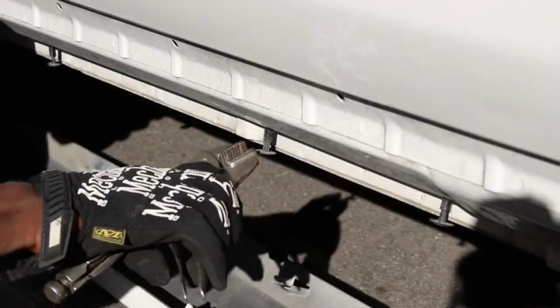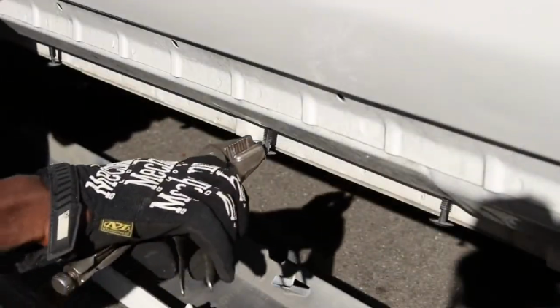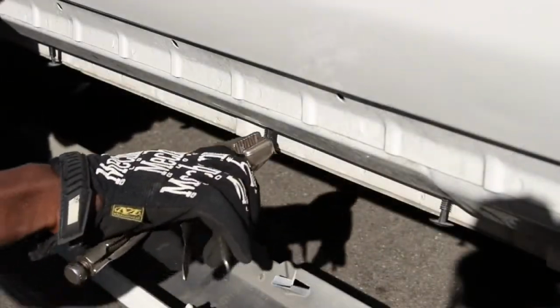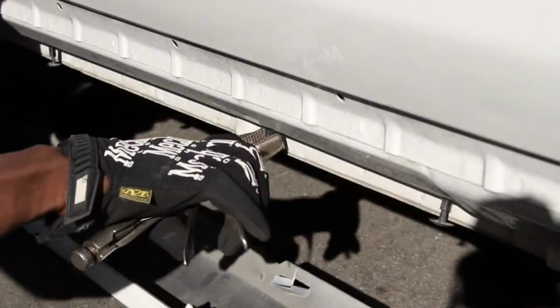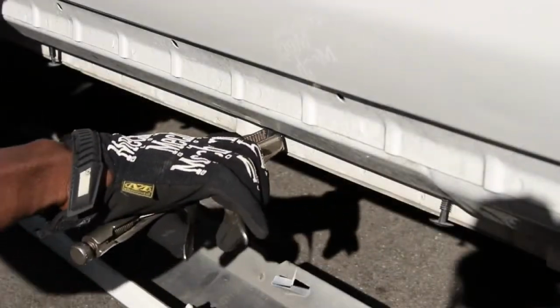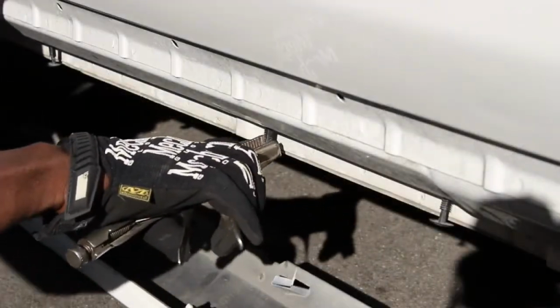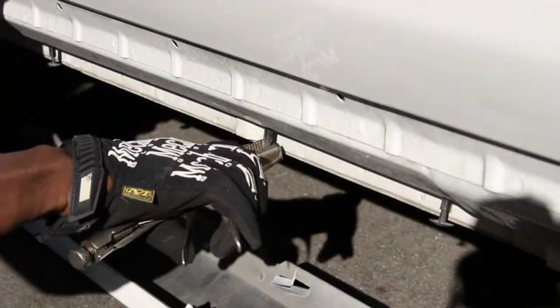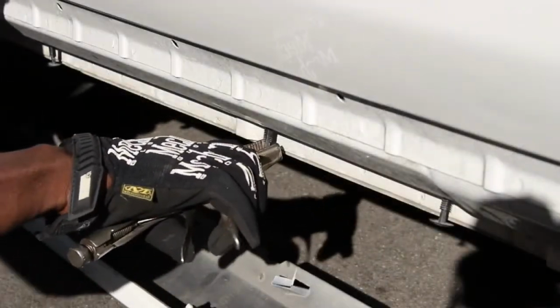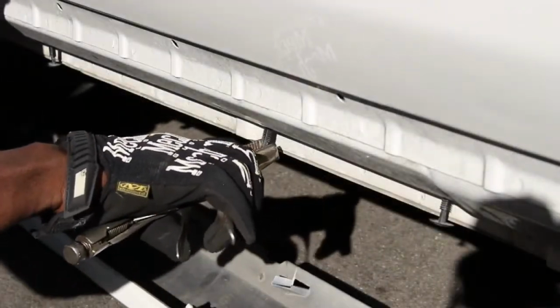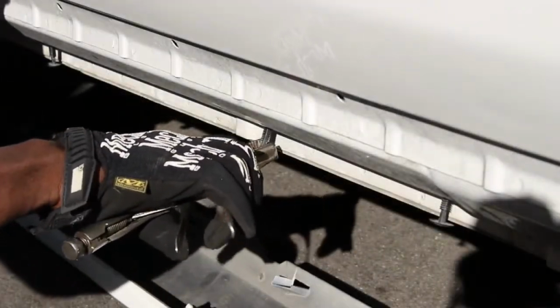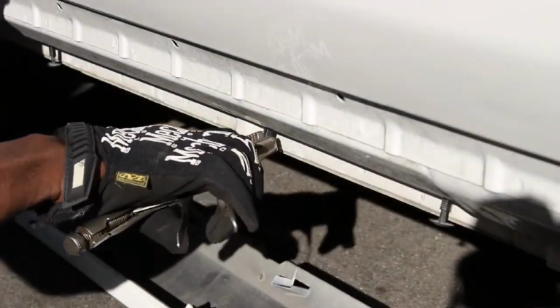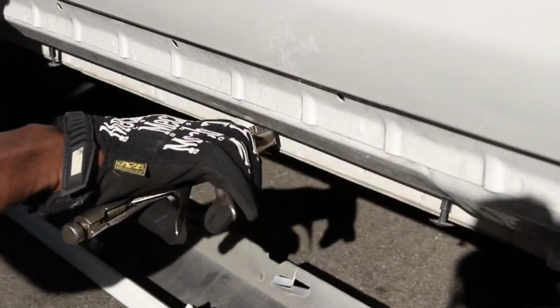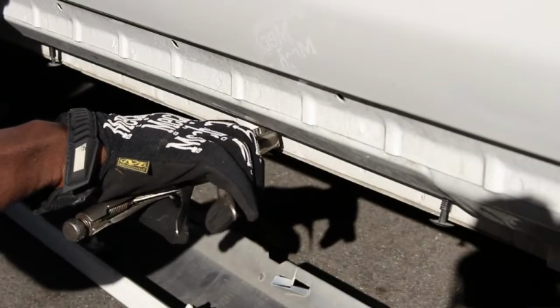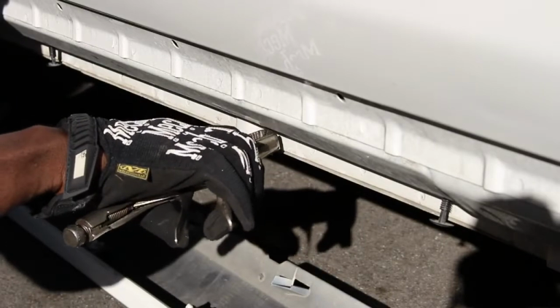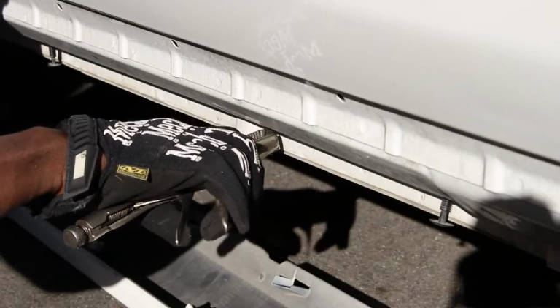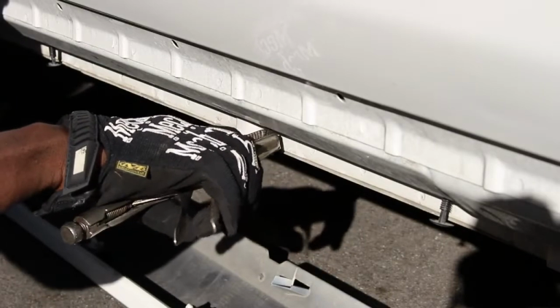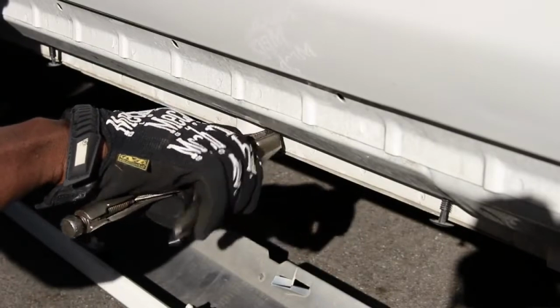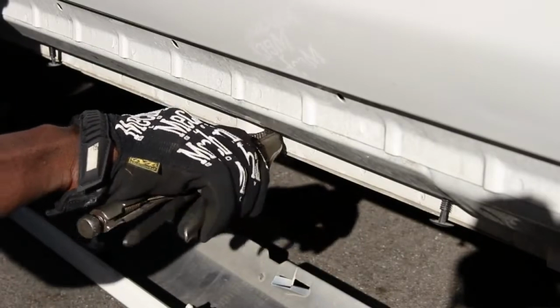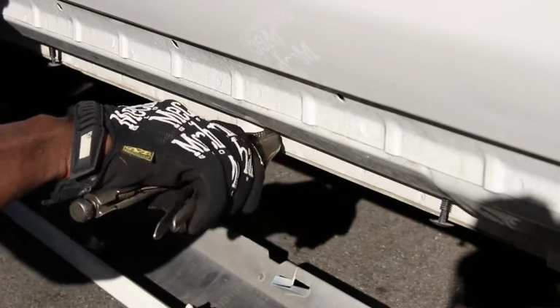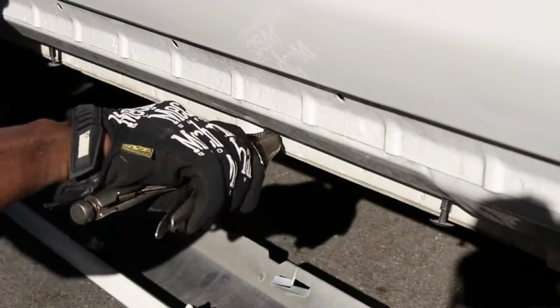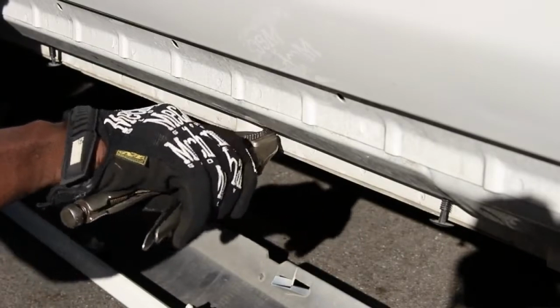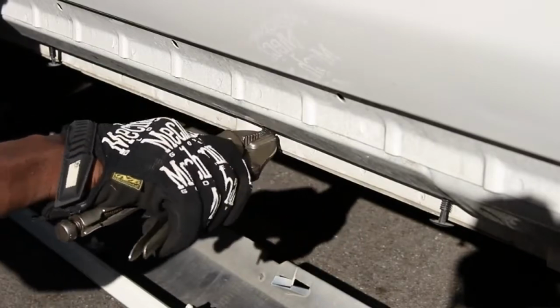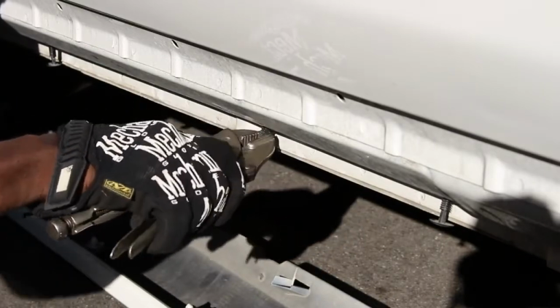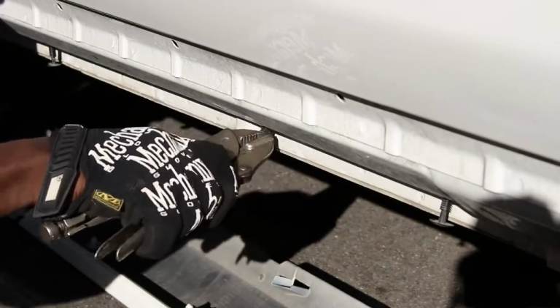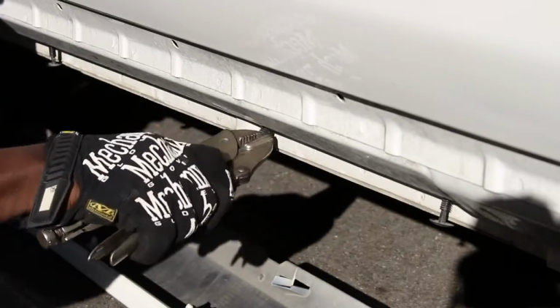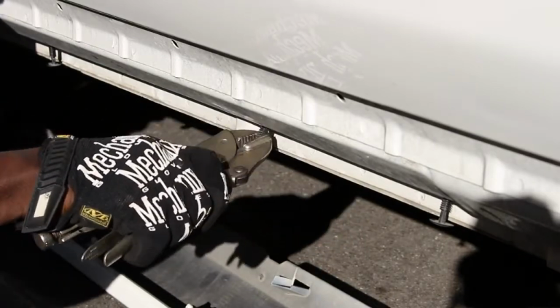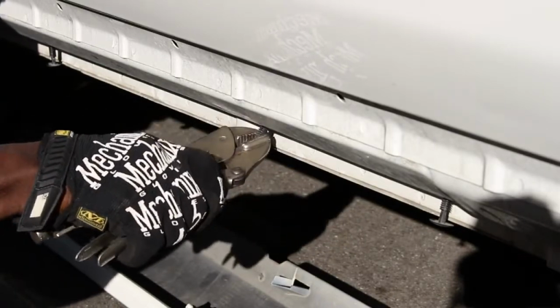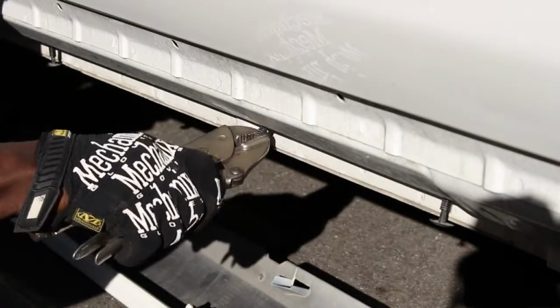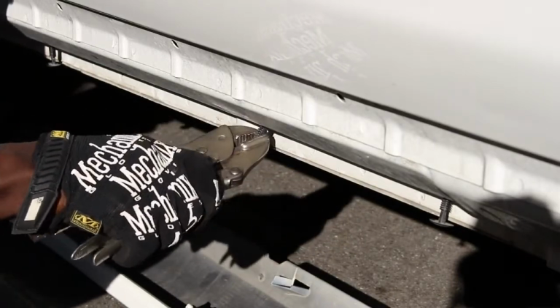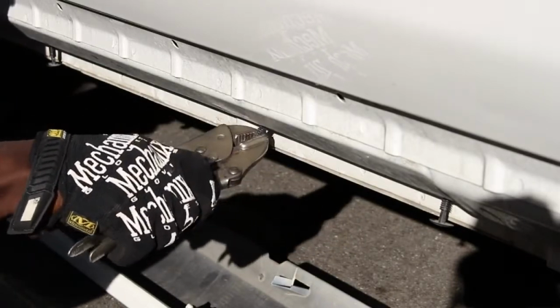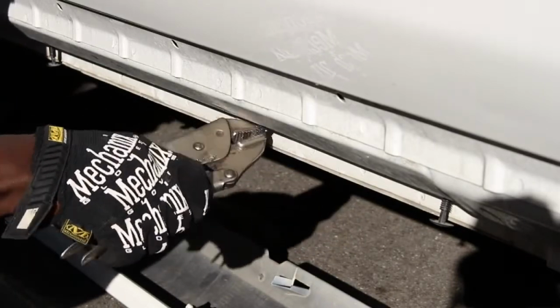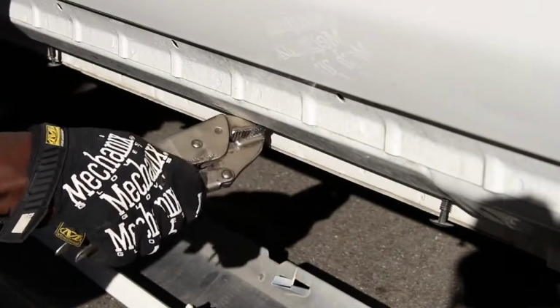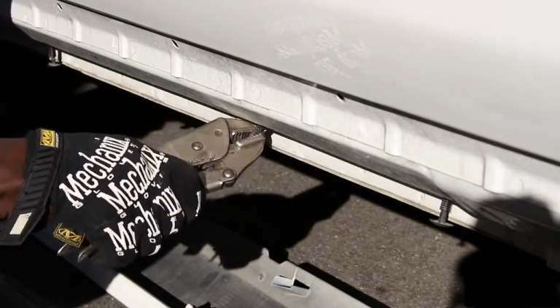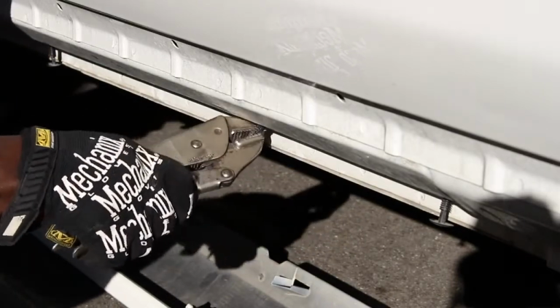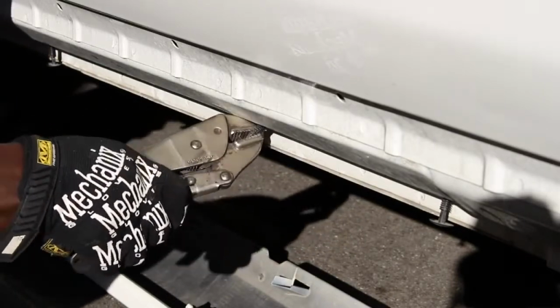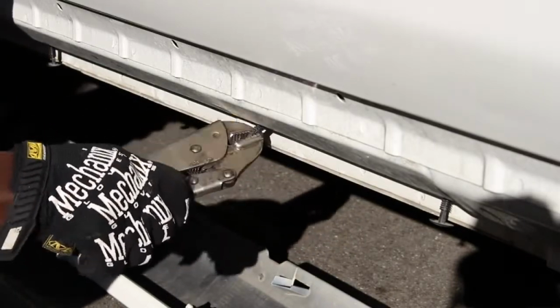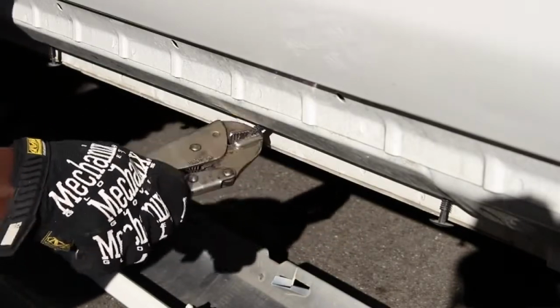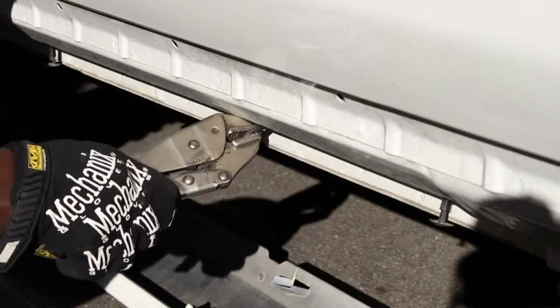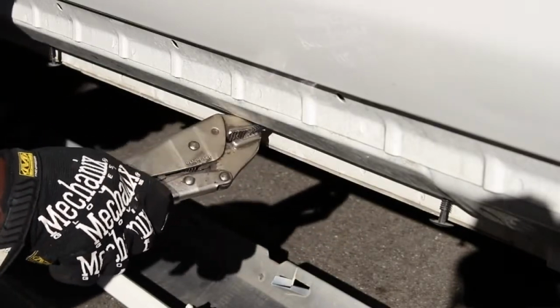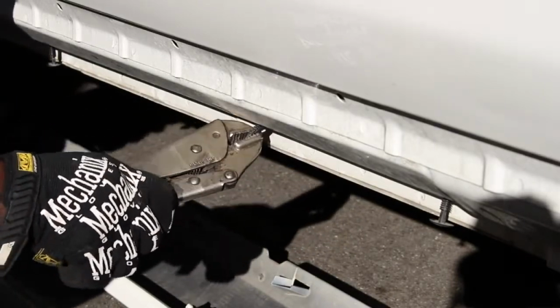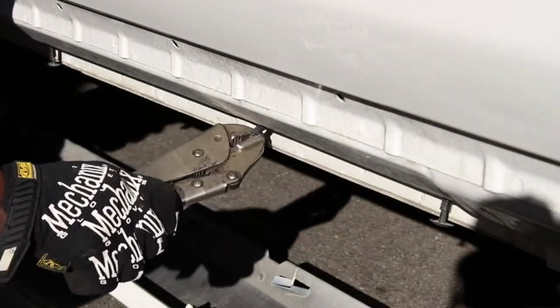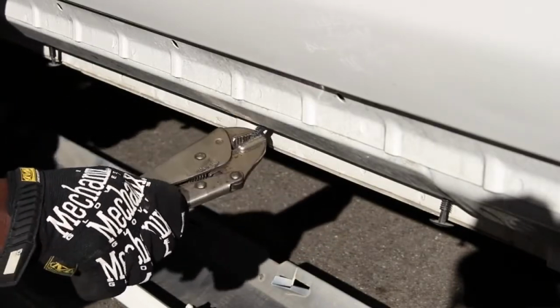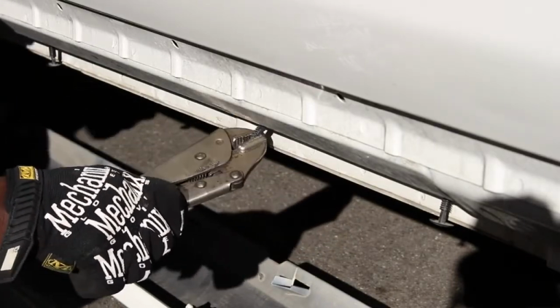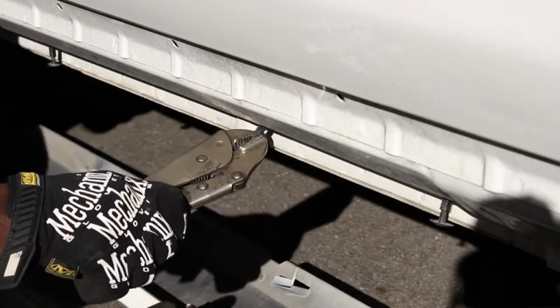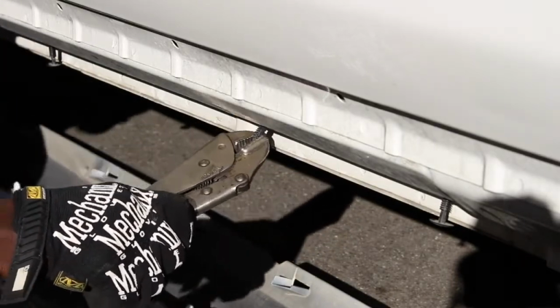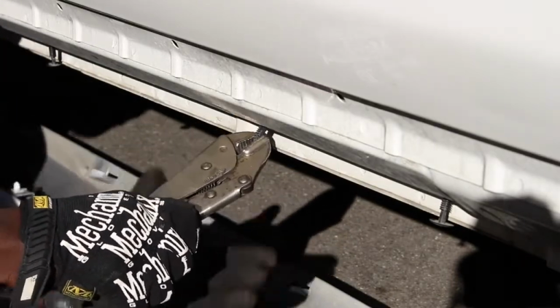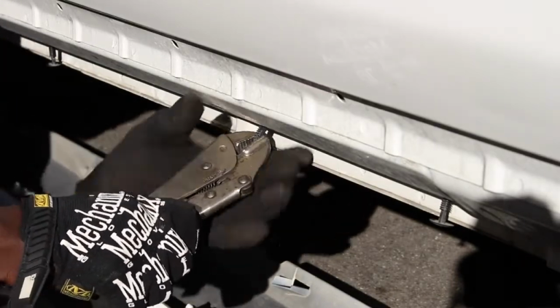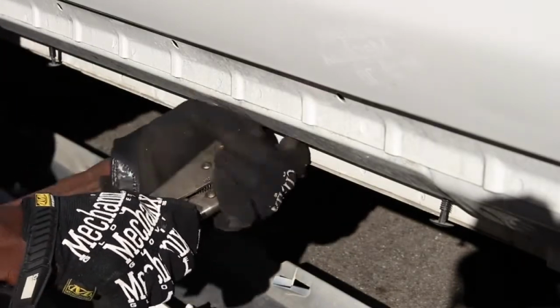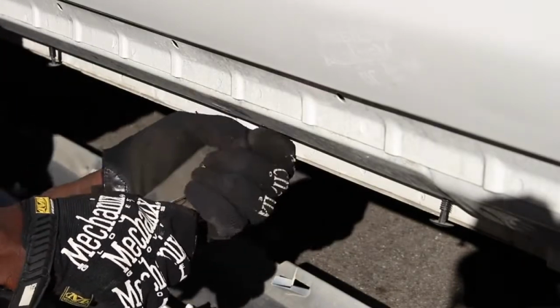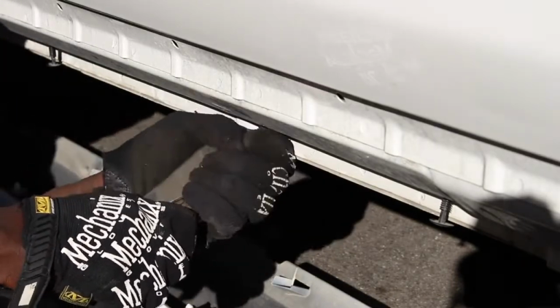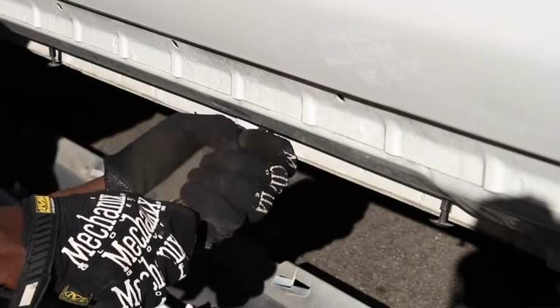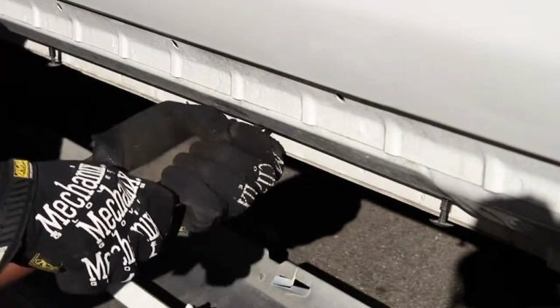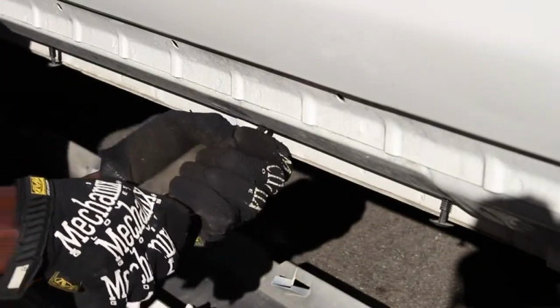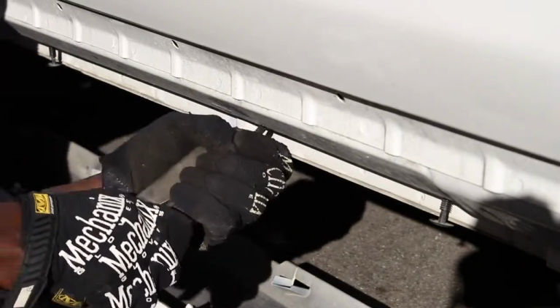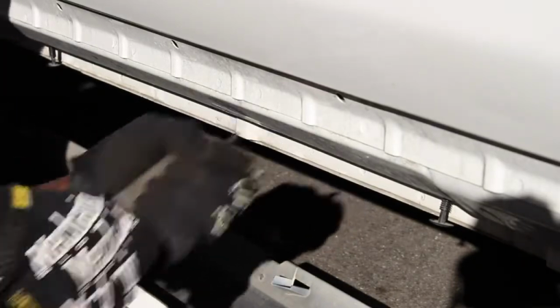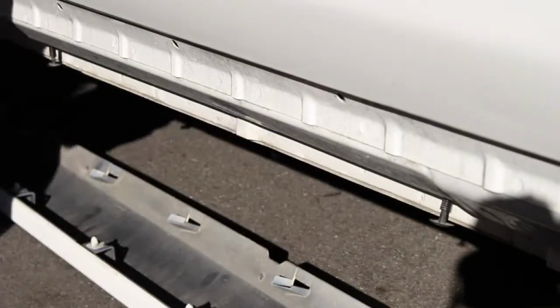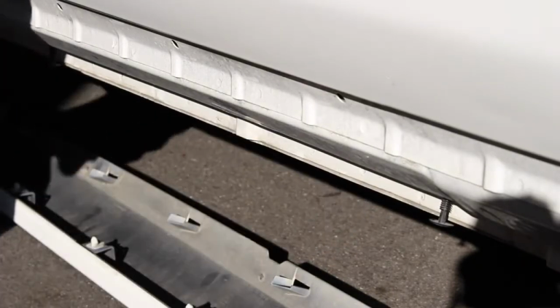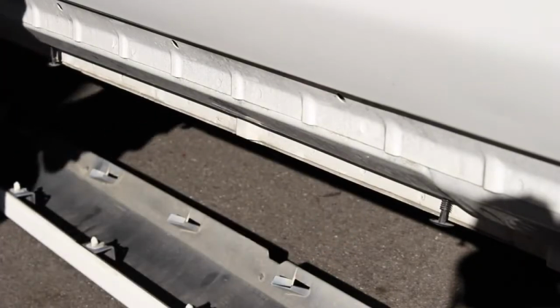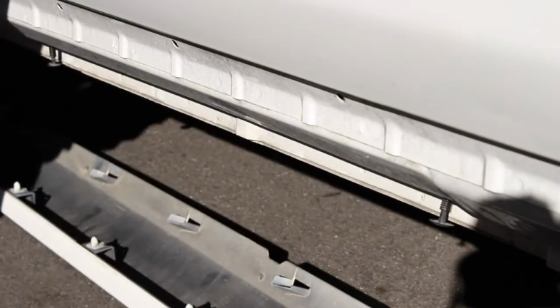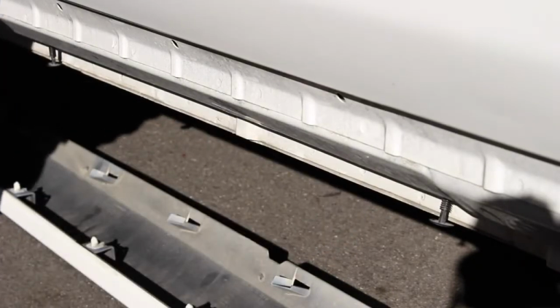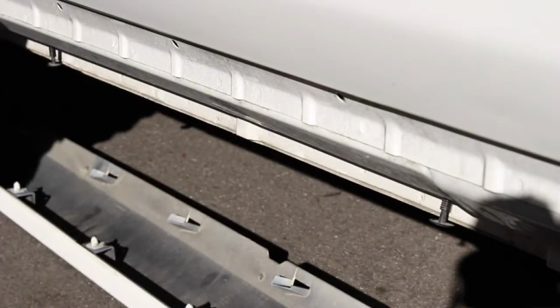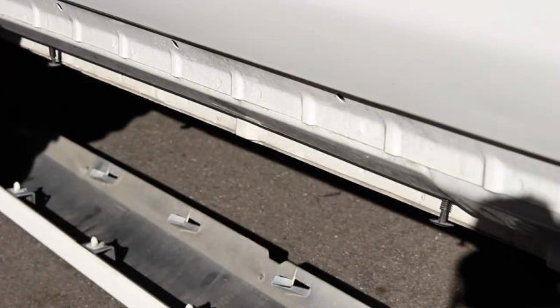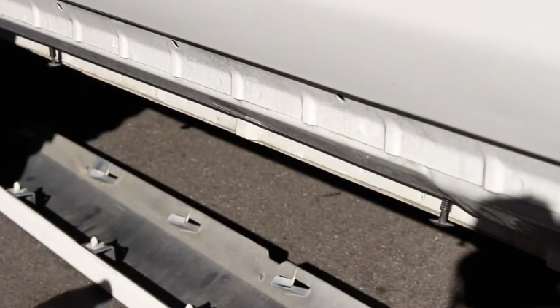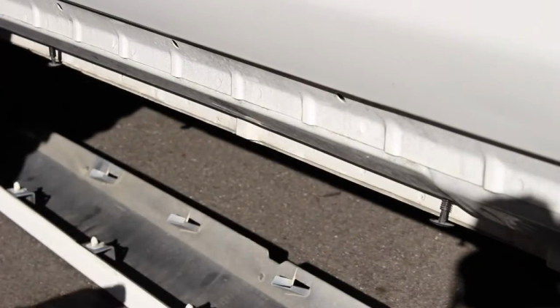Next, remove the Christmas tree fasteners. These are one-time use, so you will need to buy more for installing the new side skirt.